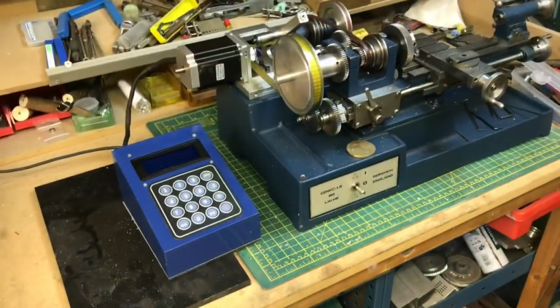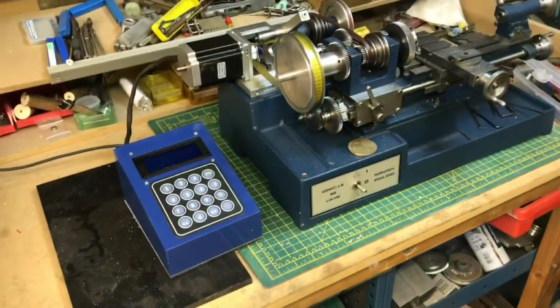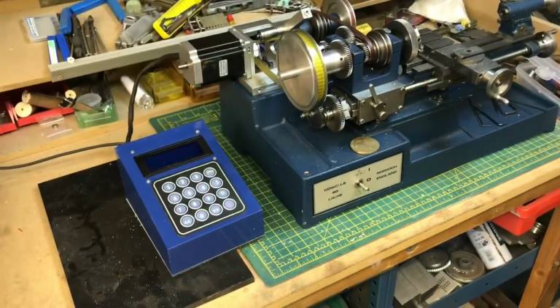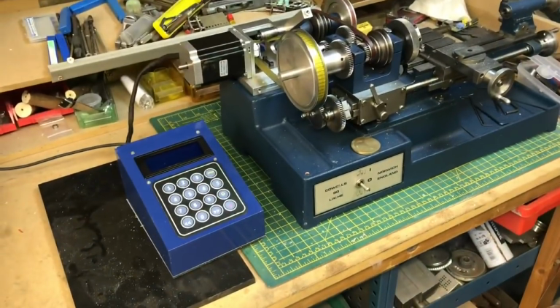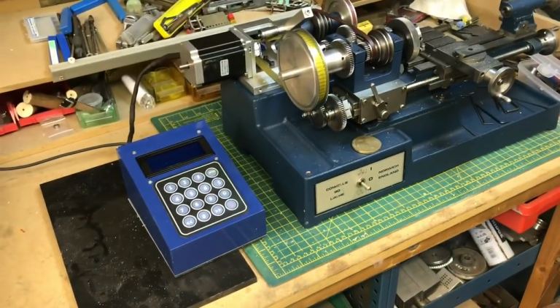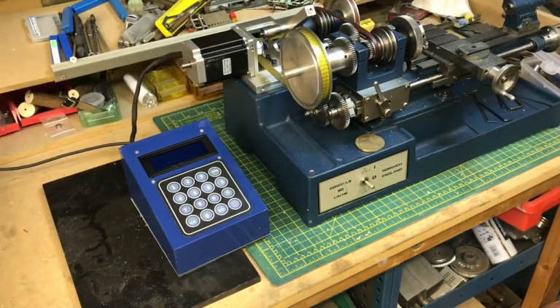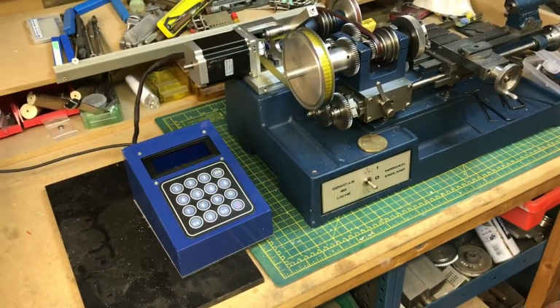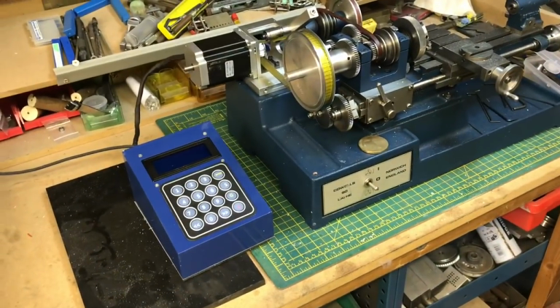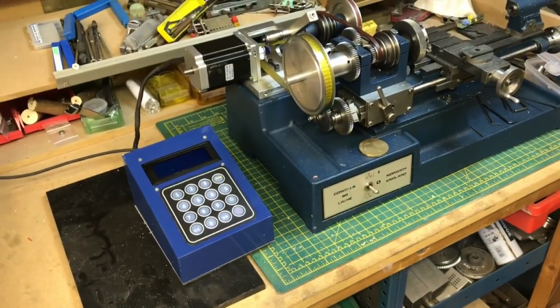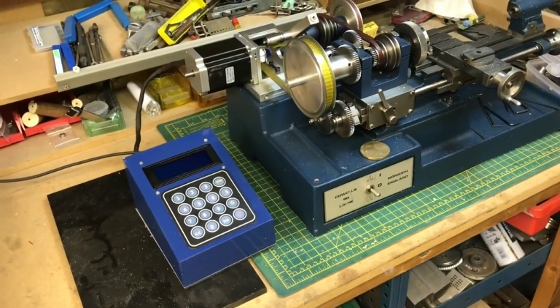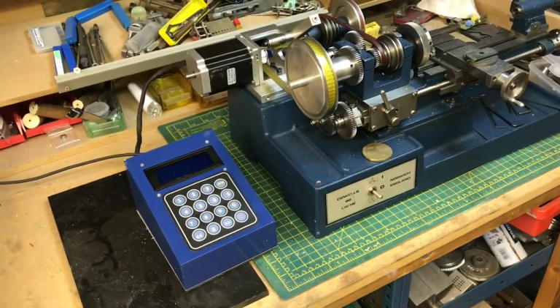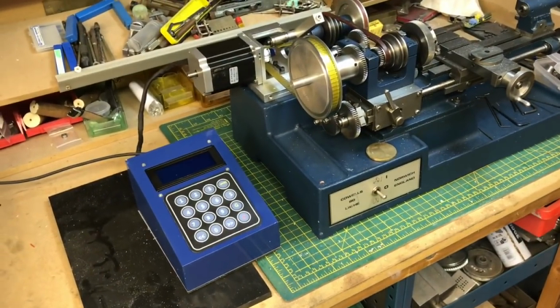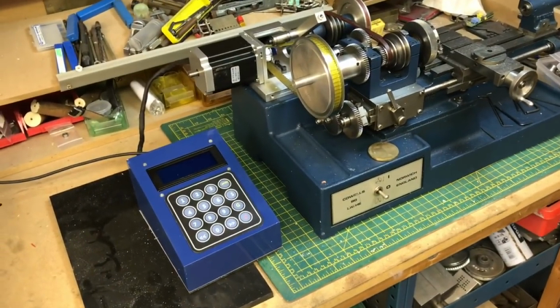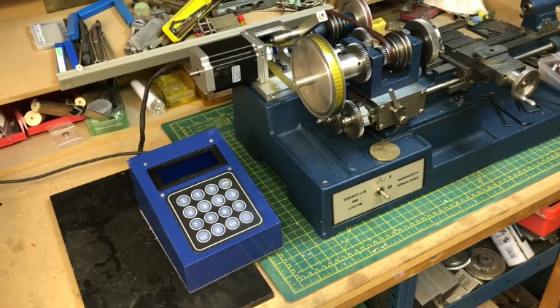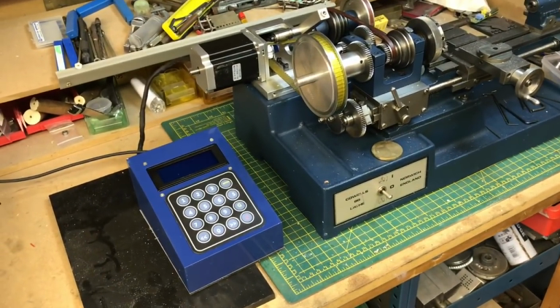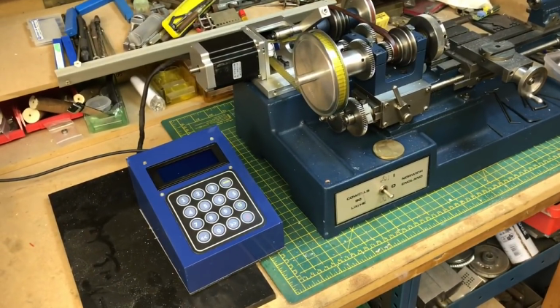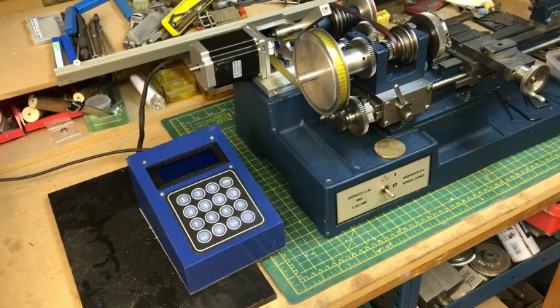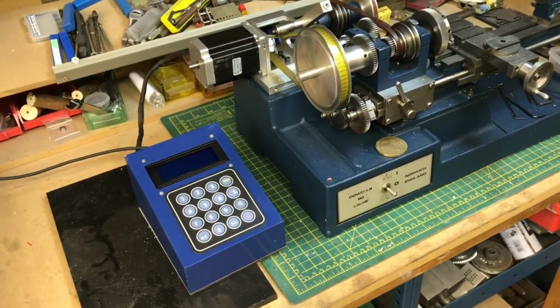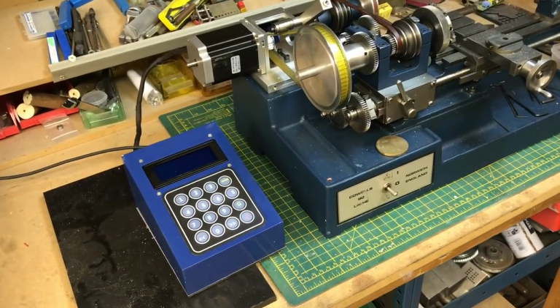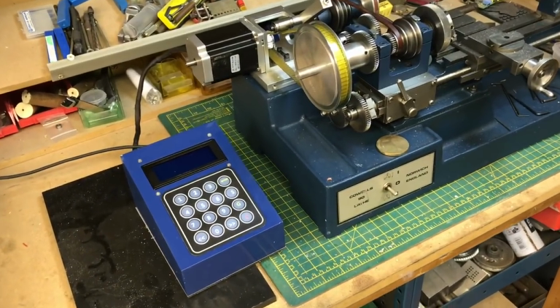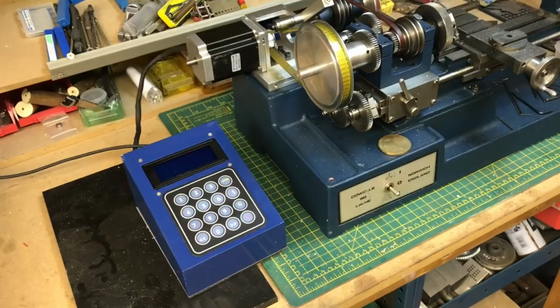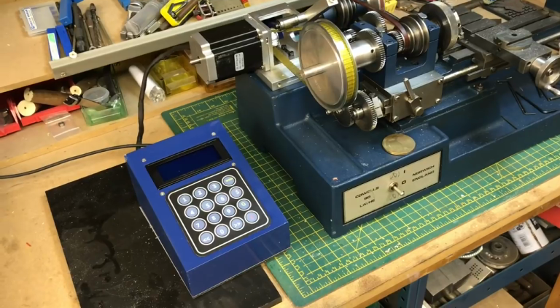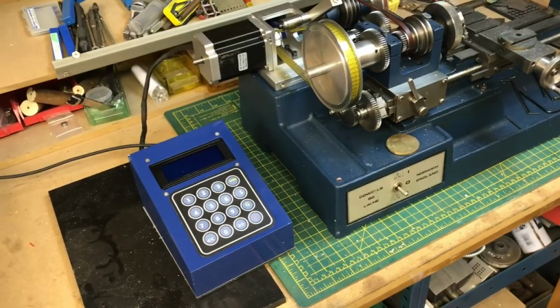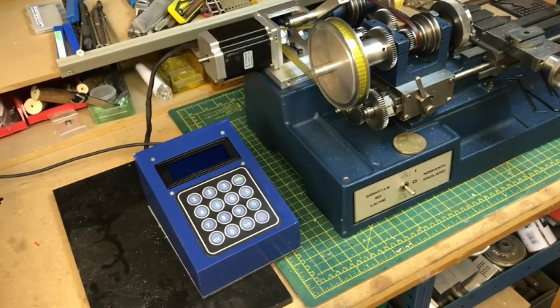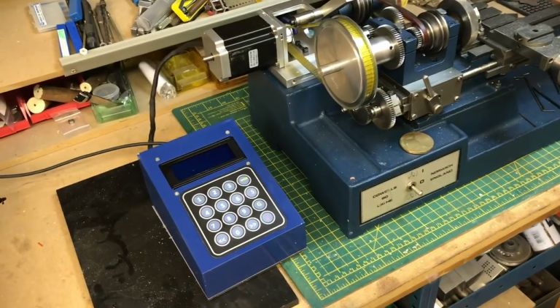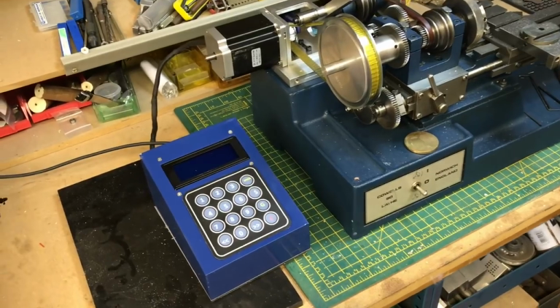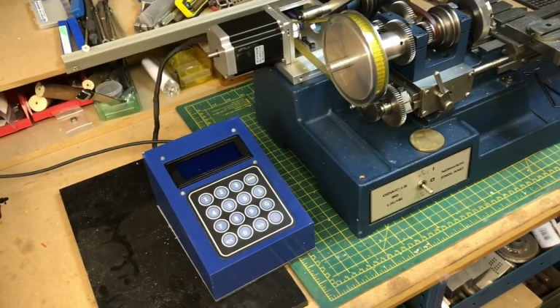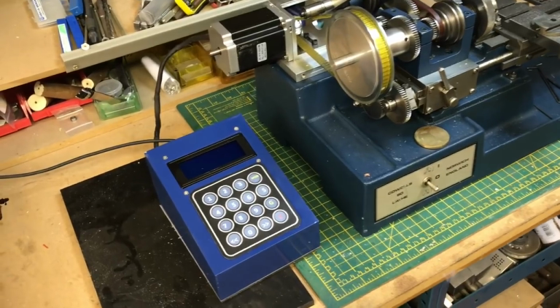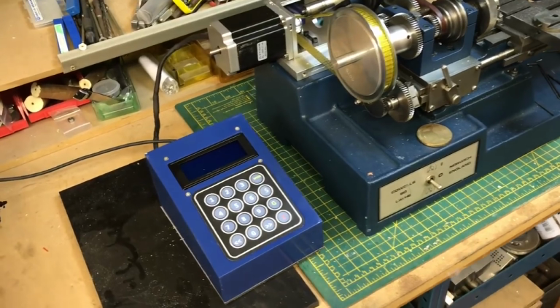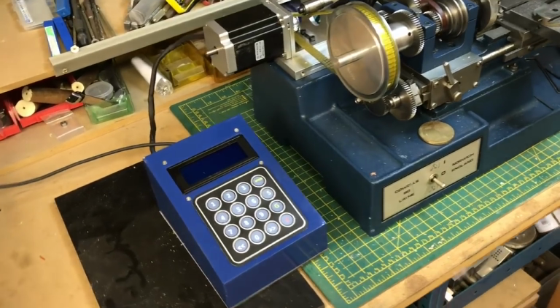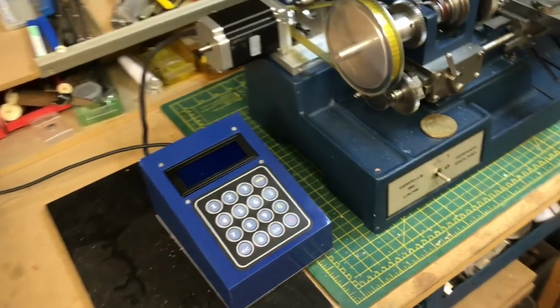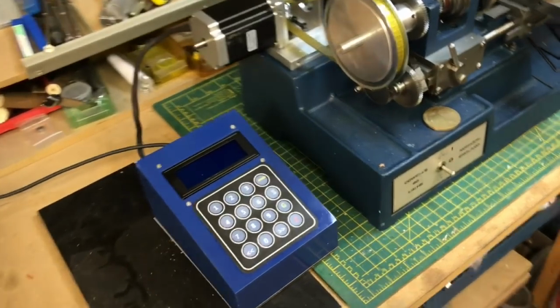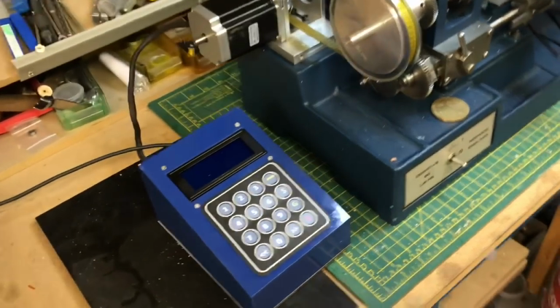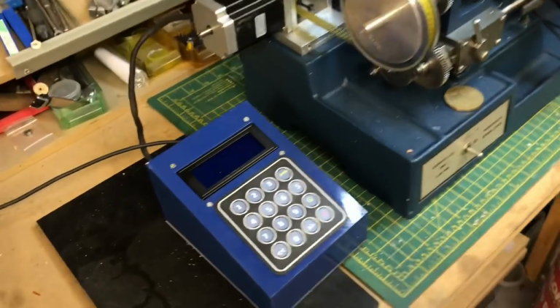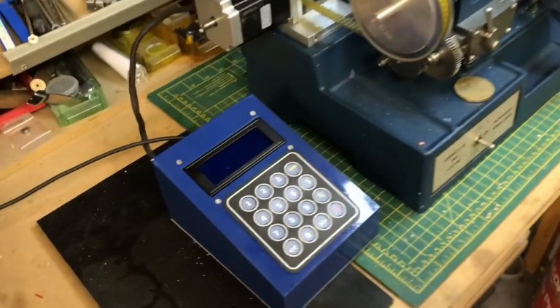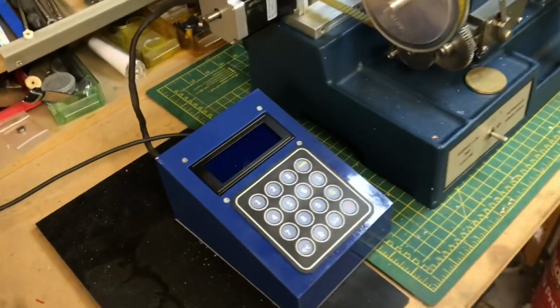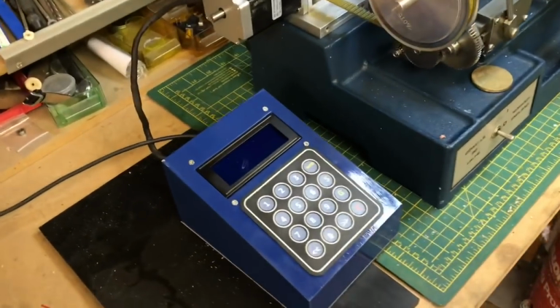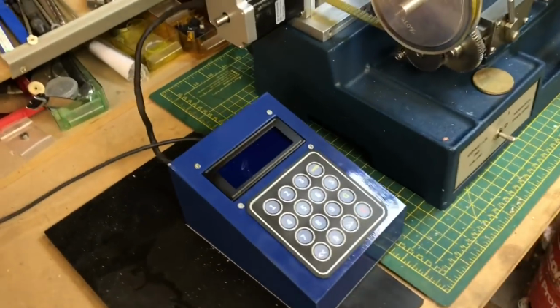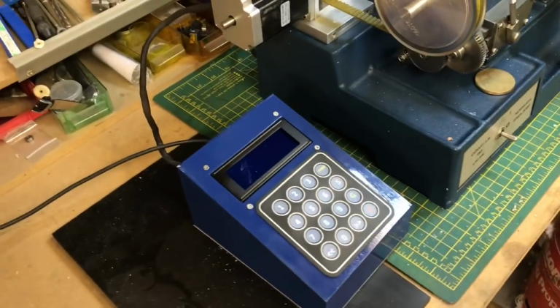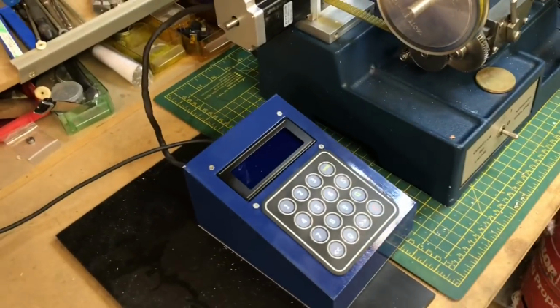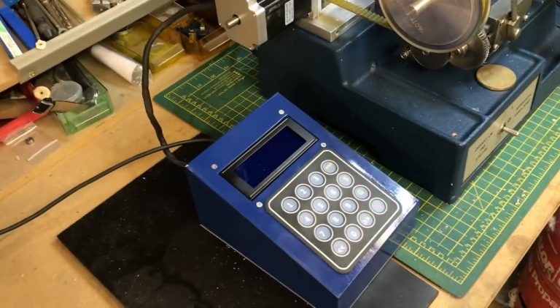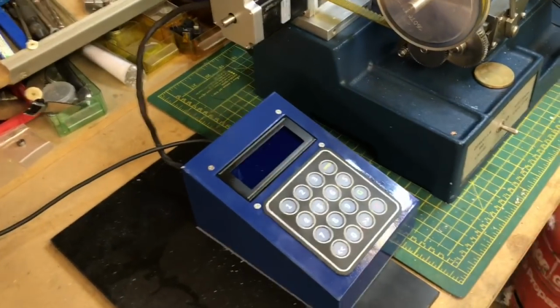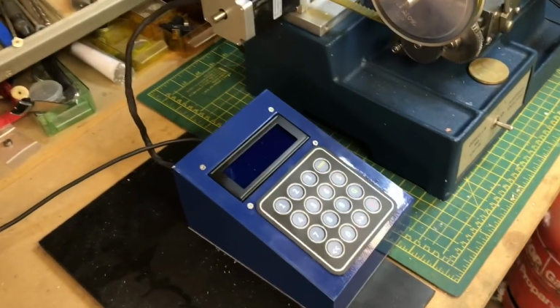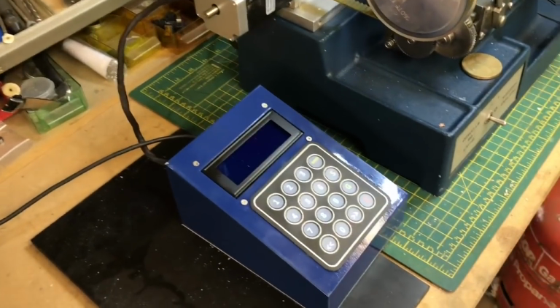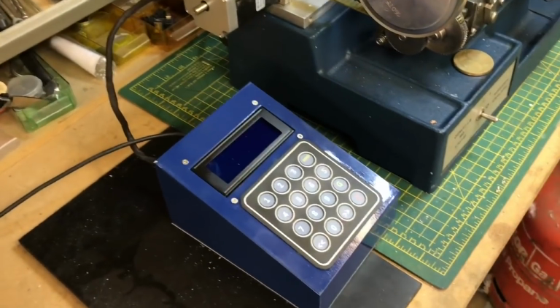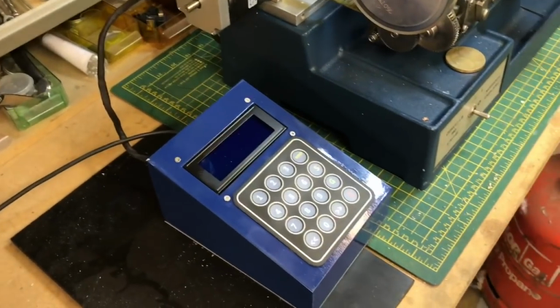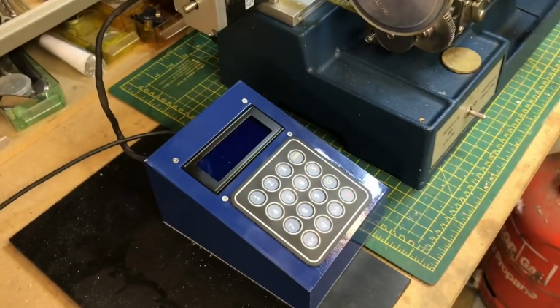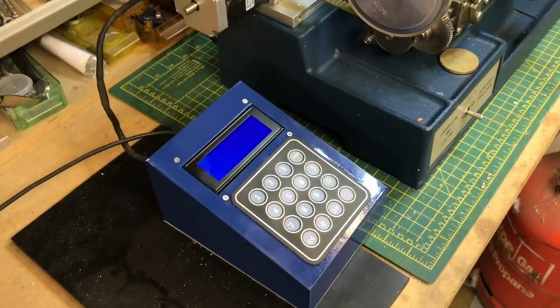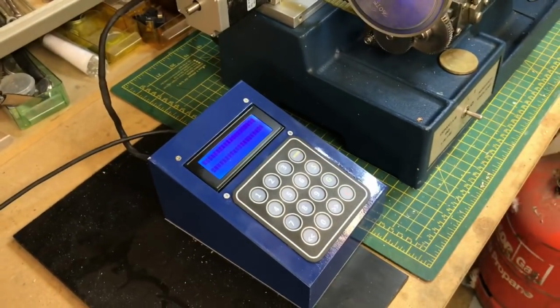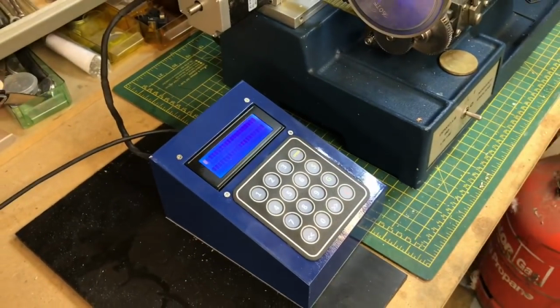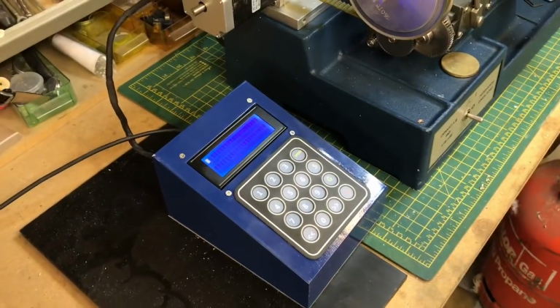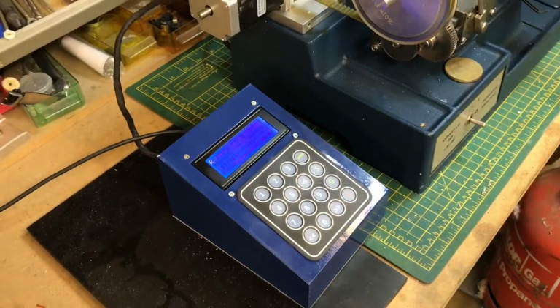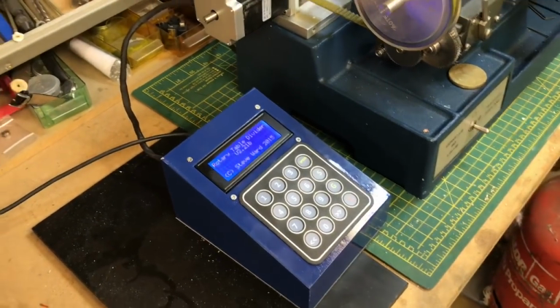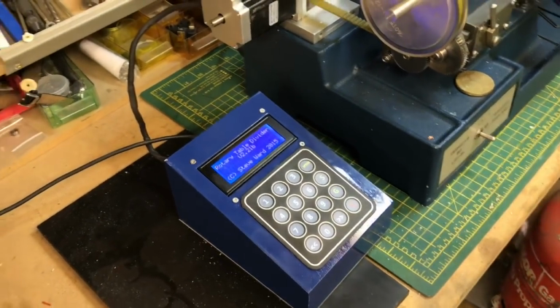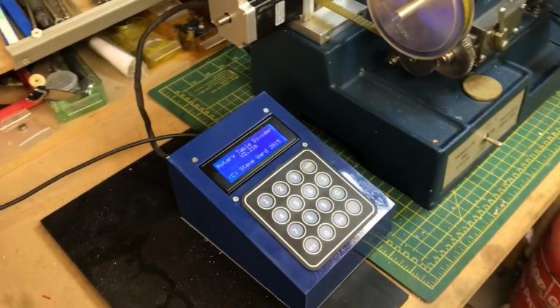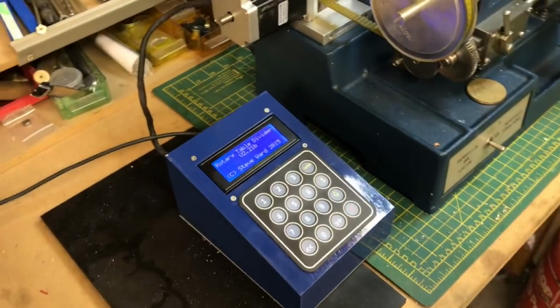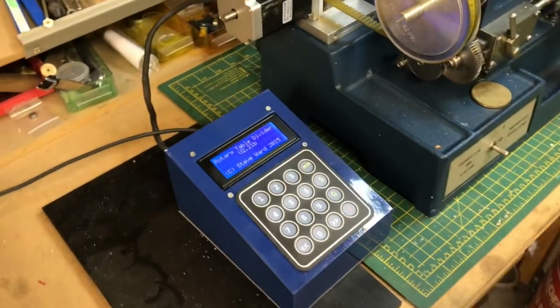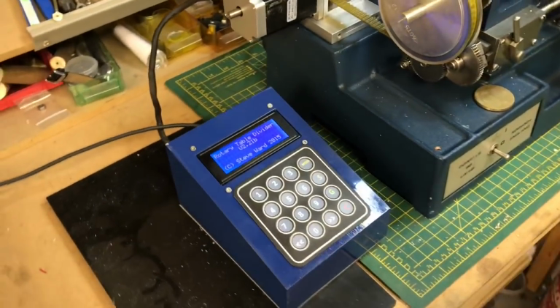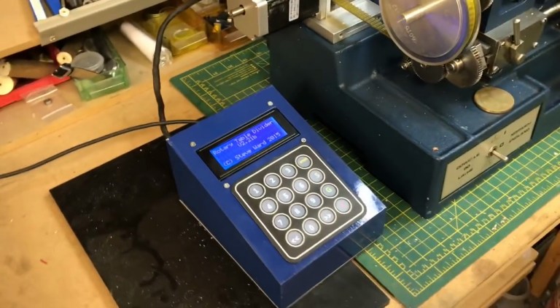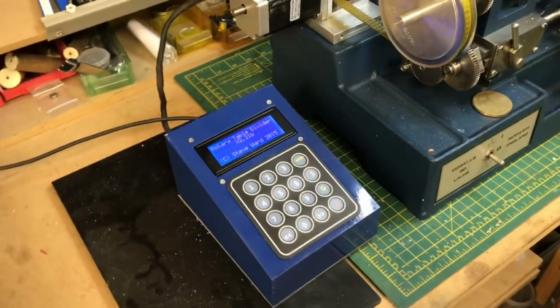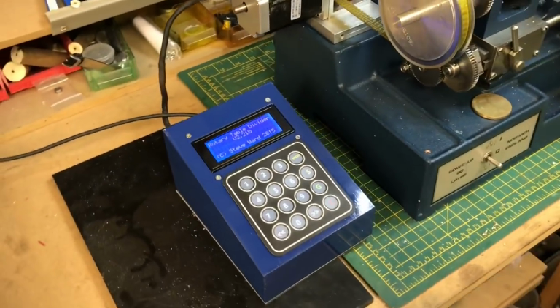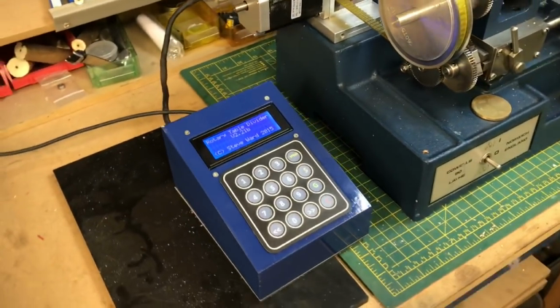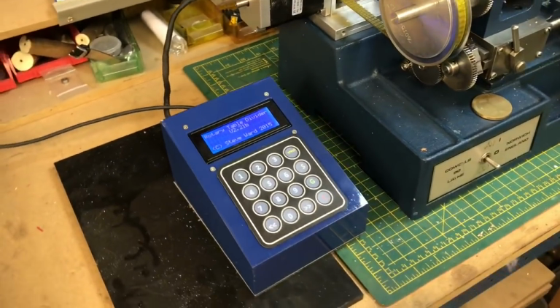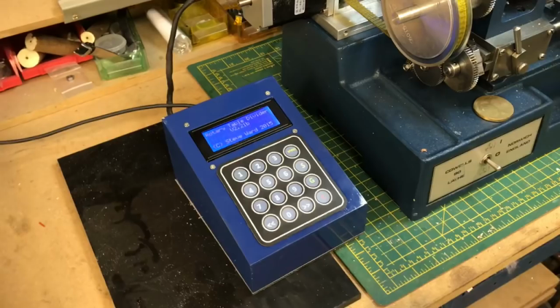Okay, so that's the overall setup. Let's boot it up now and see if it runs. I'll power up the unit.